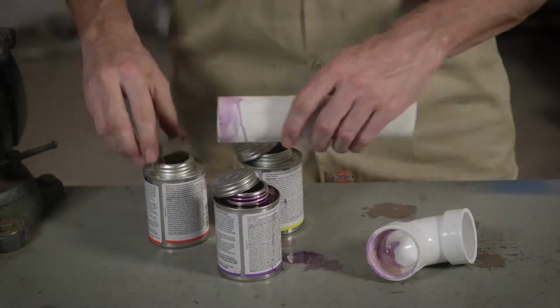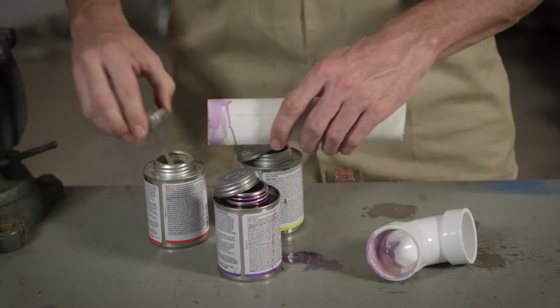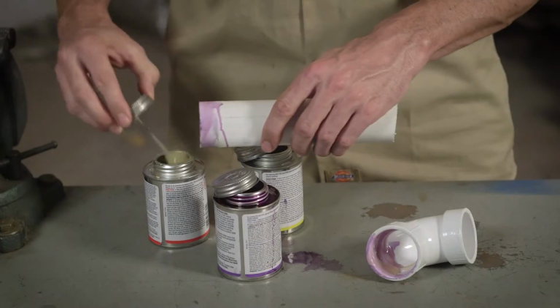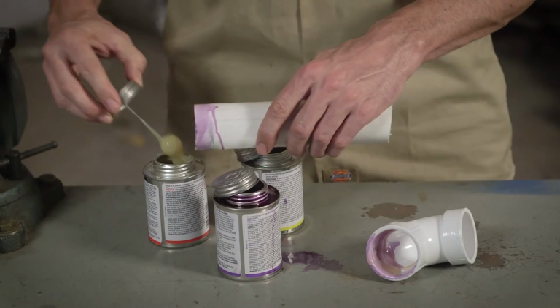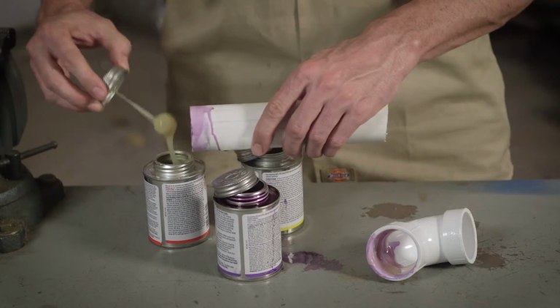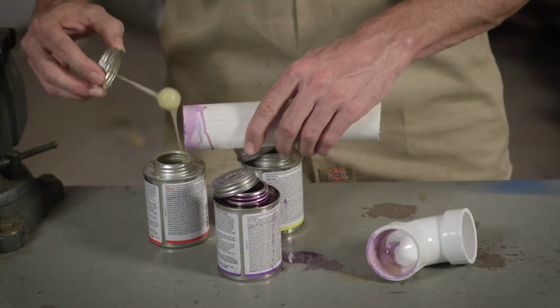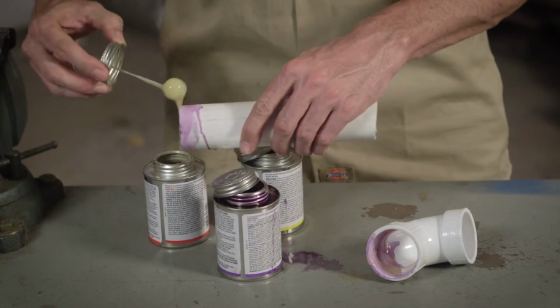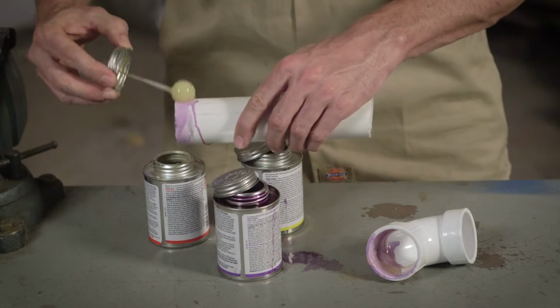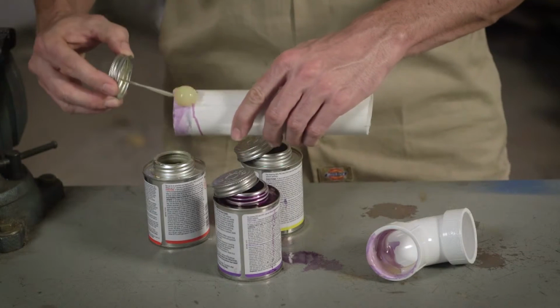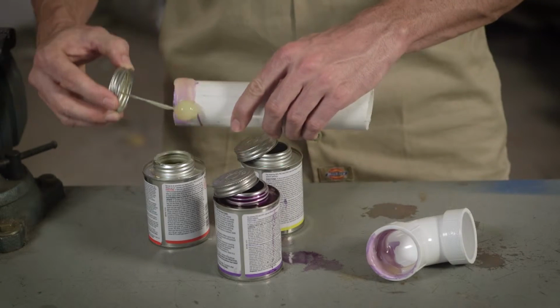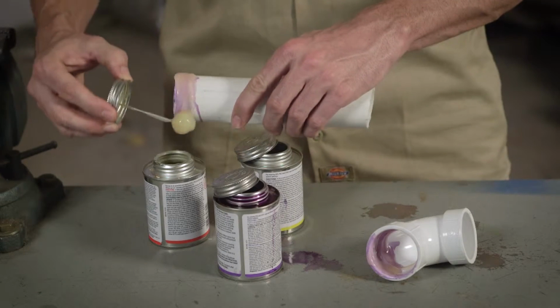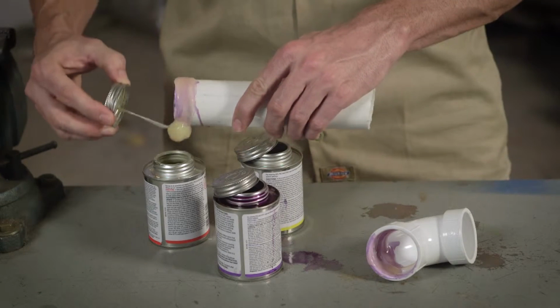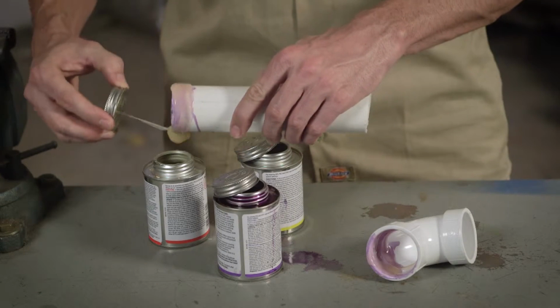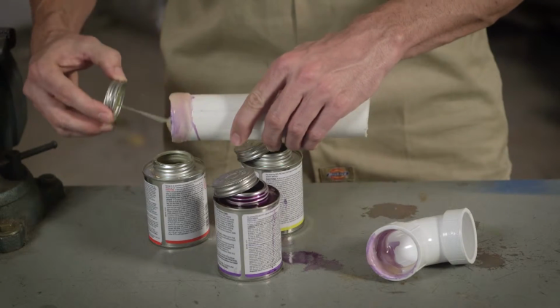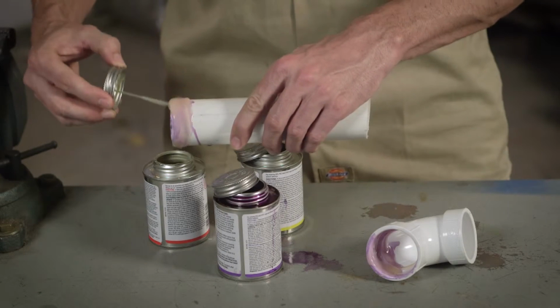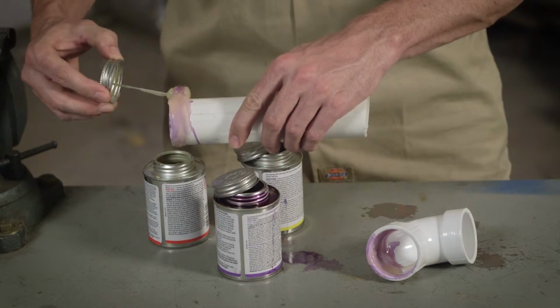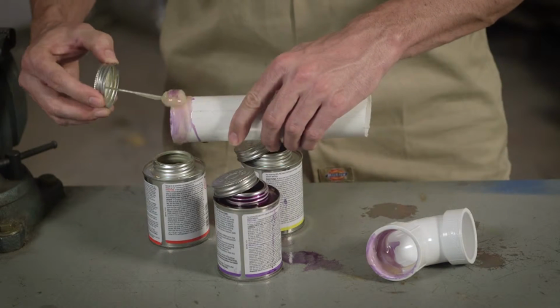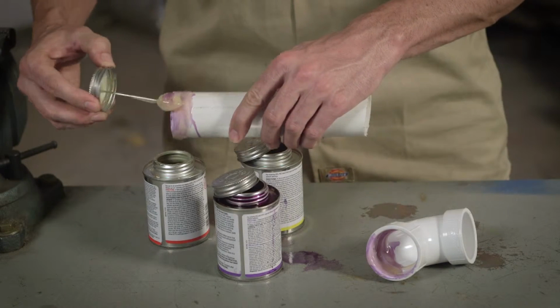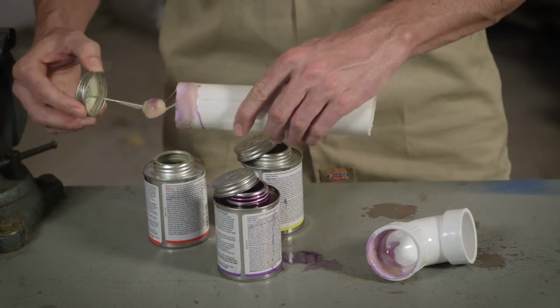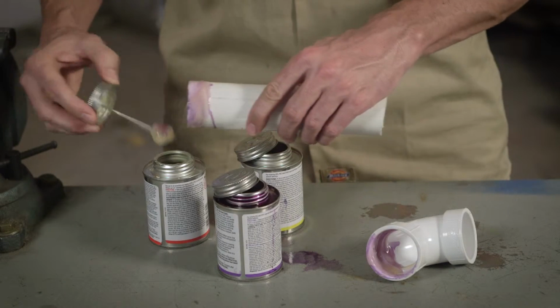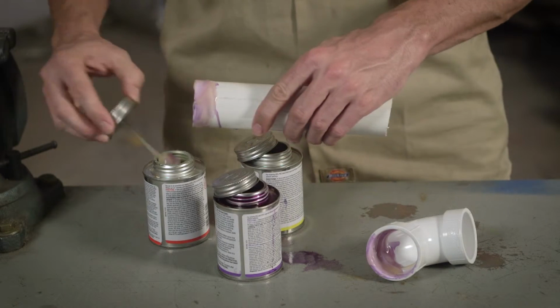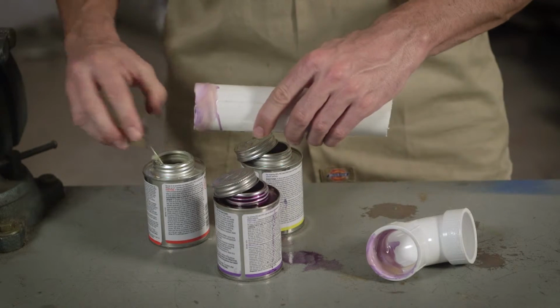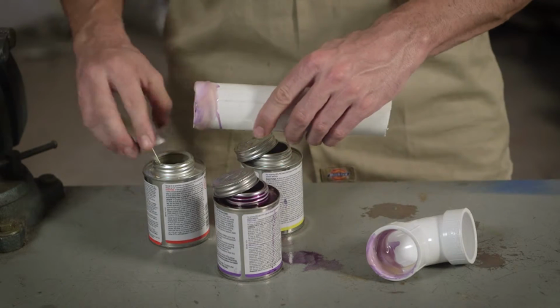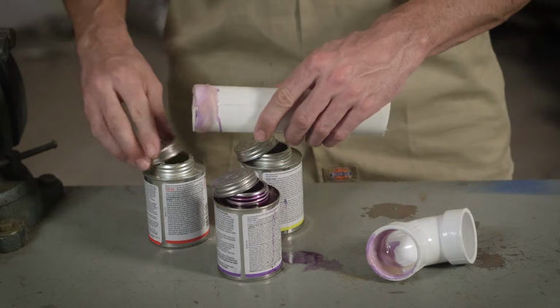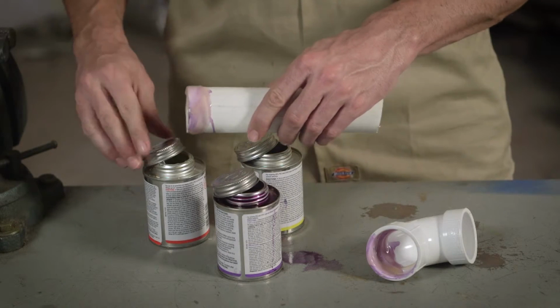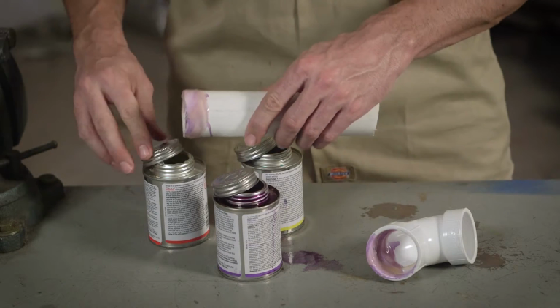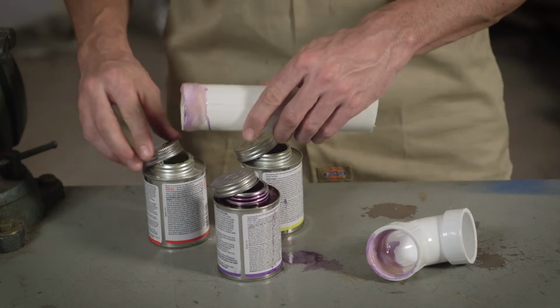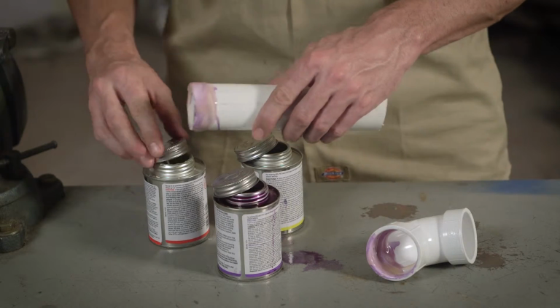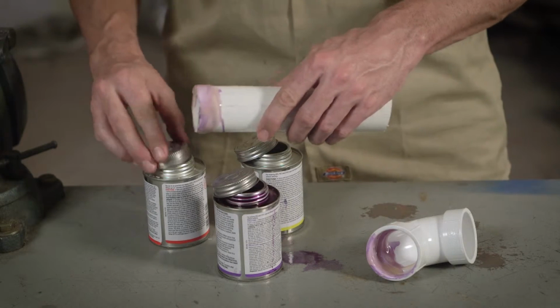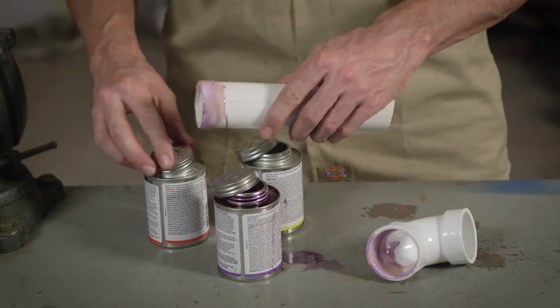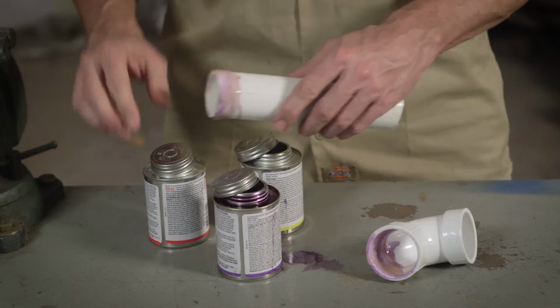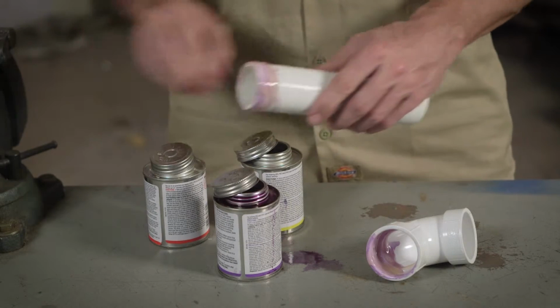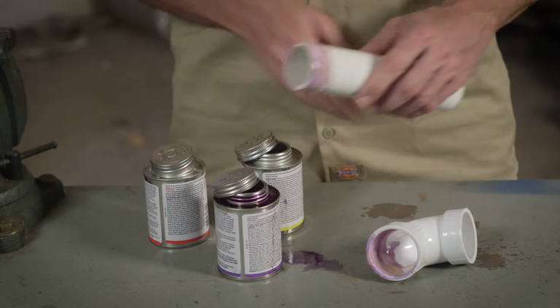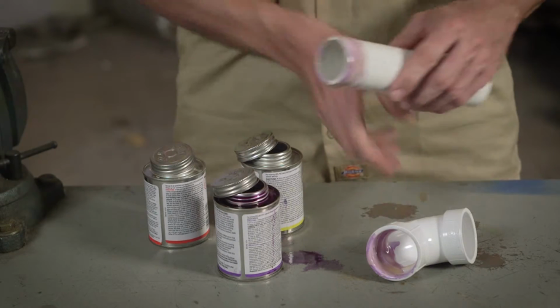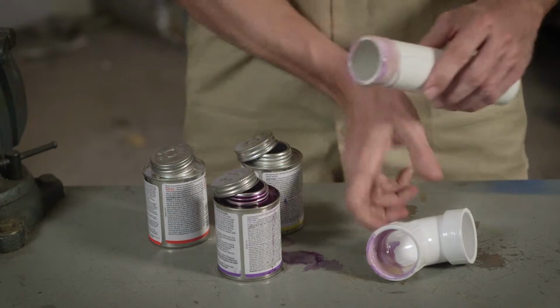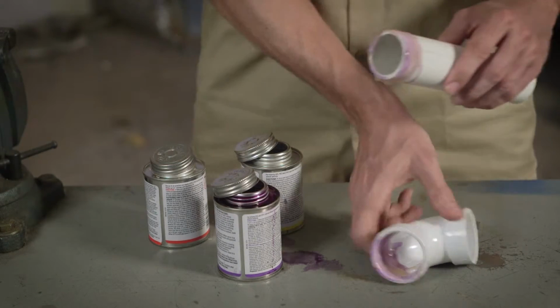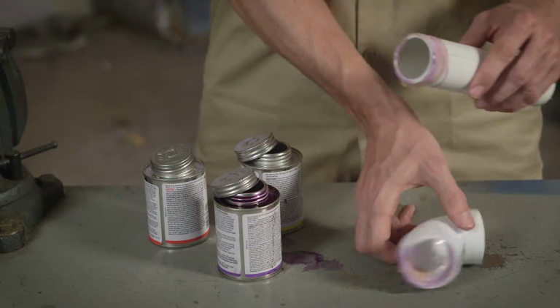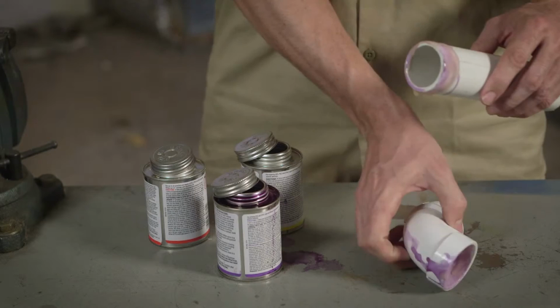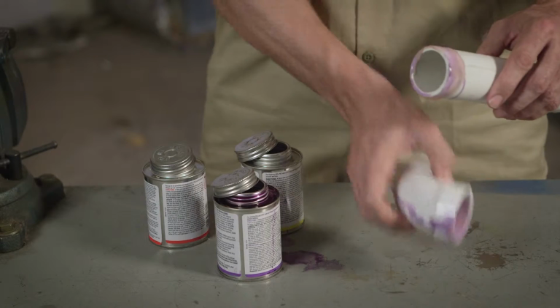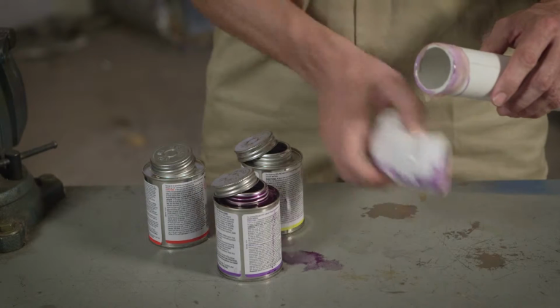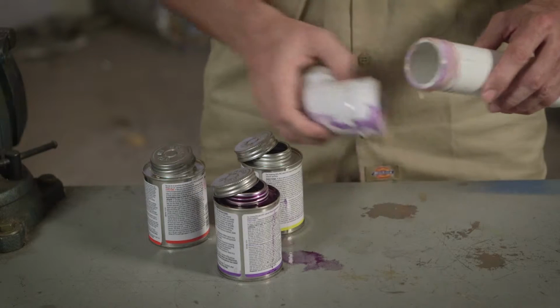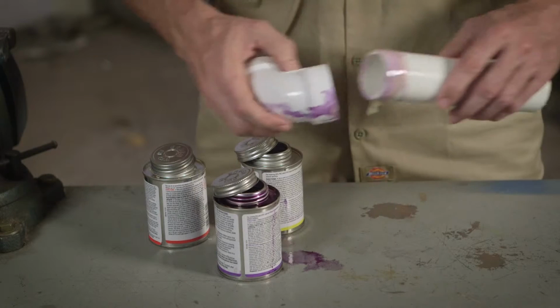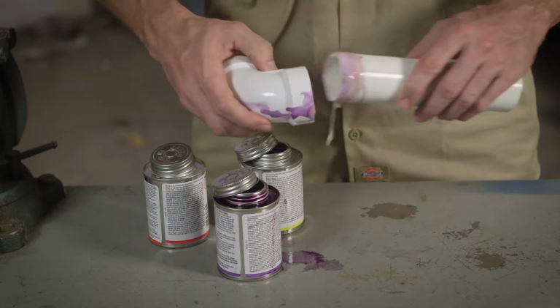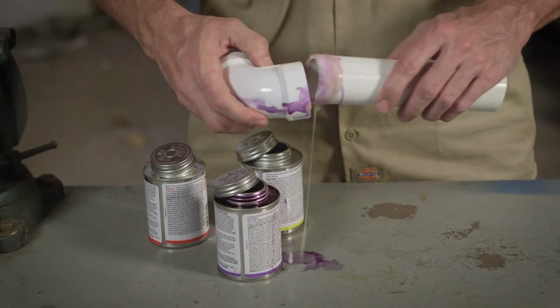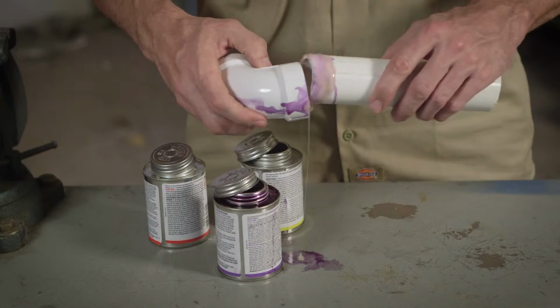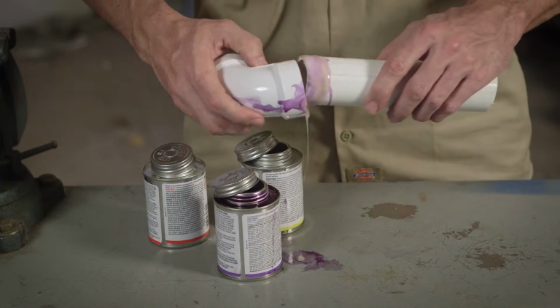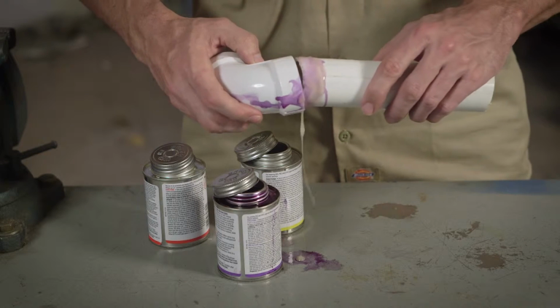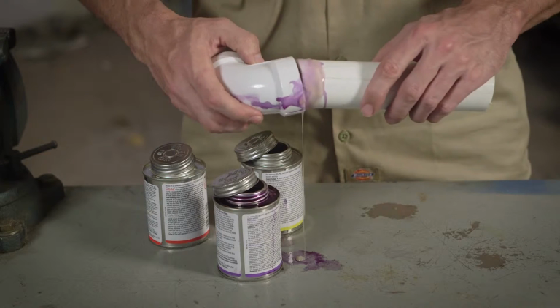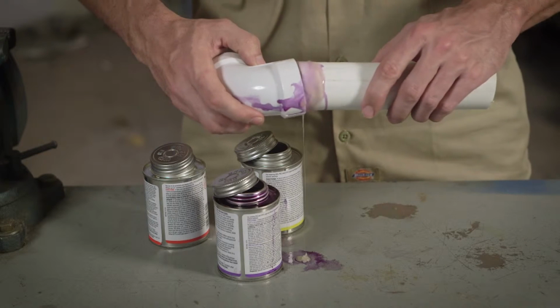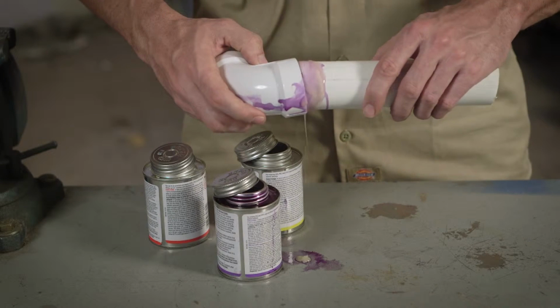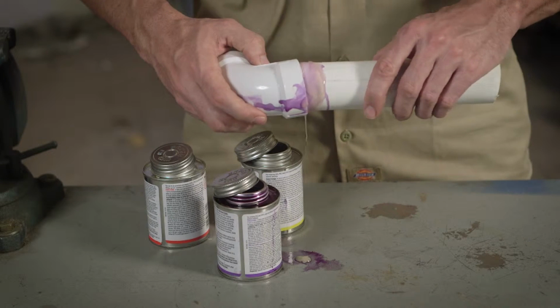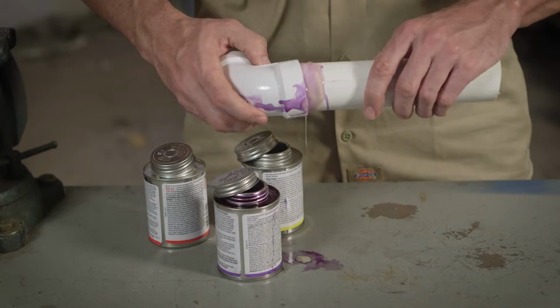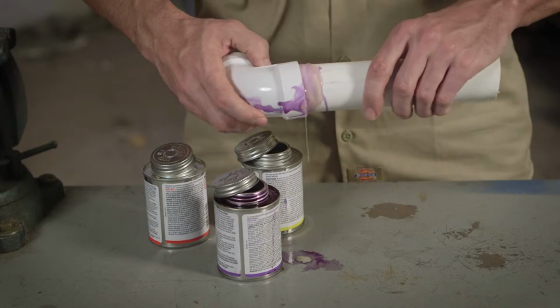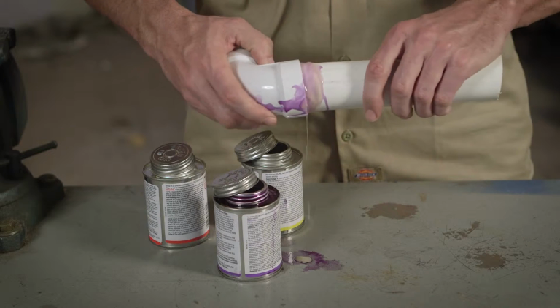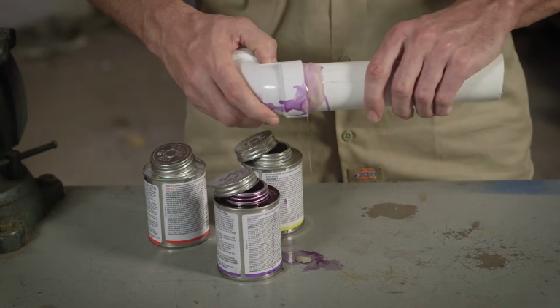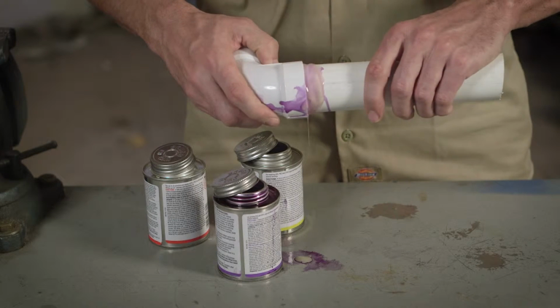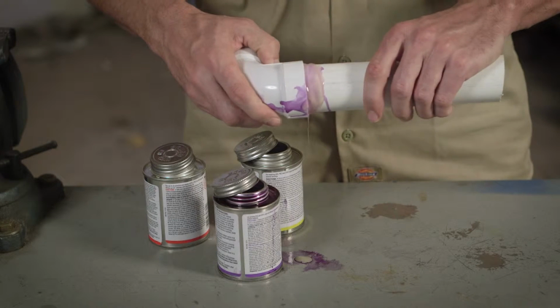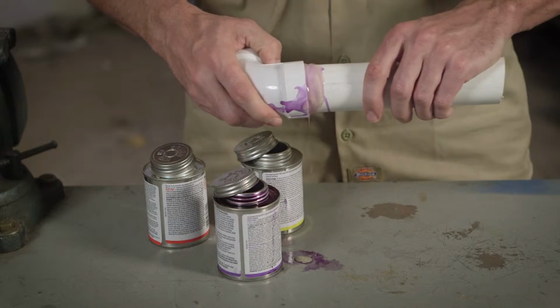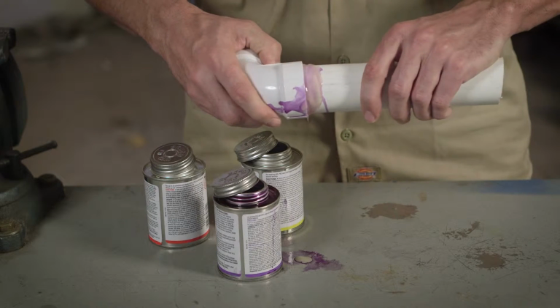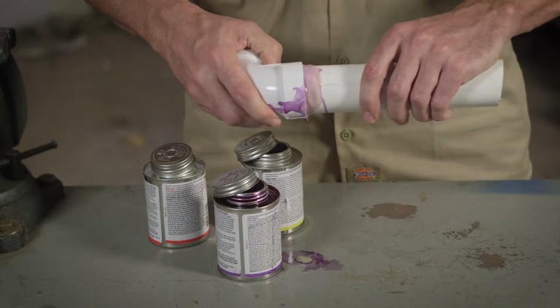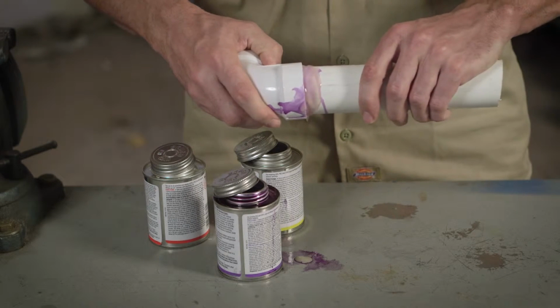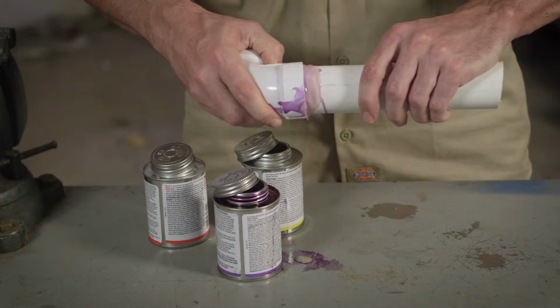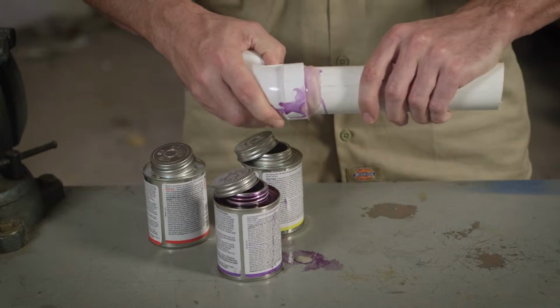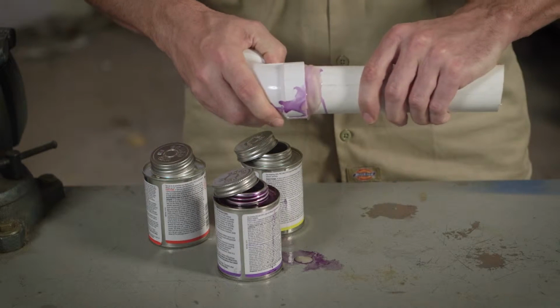Separate PVC cleaner, primer, and cement. It's time-consuming, messy, and a pain to carry all that product around with you.